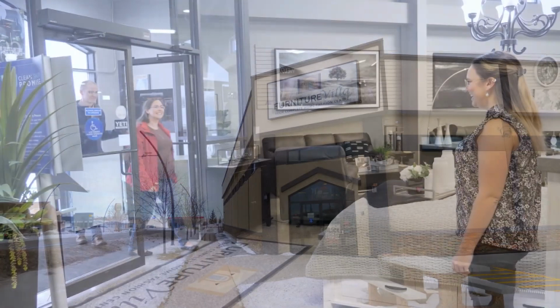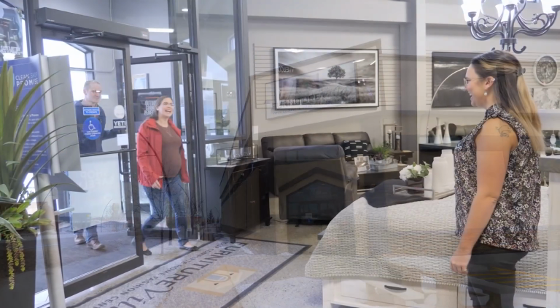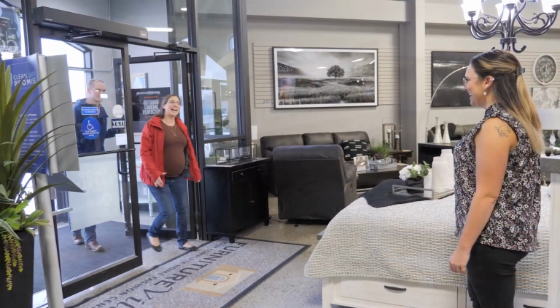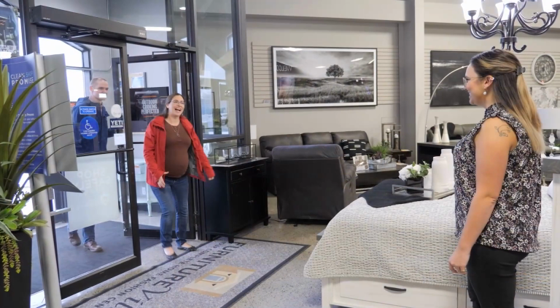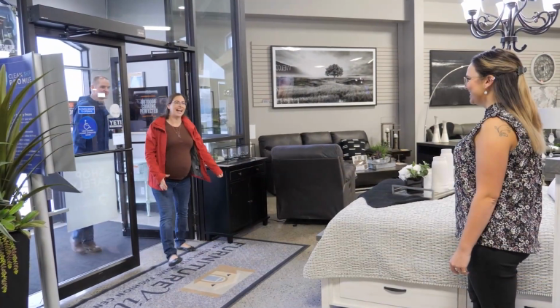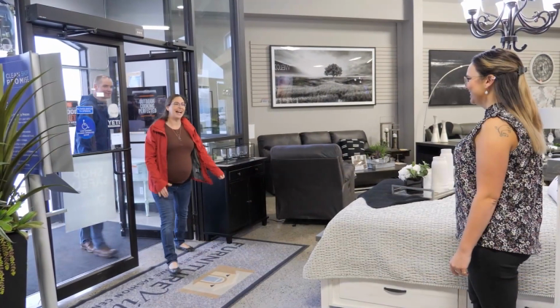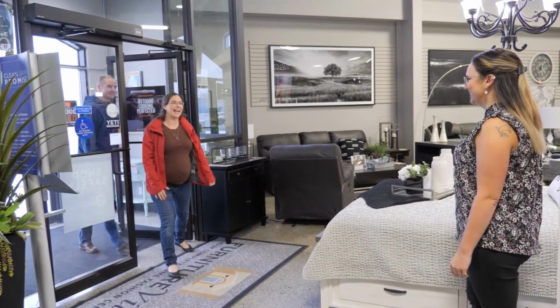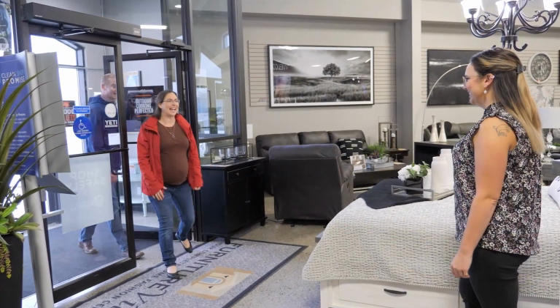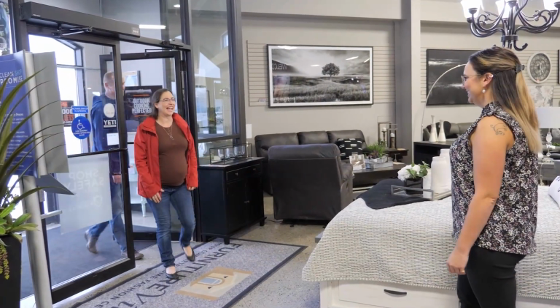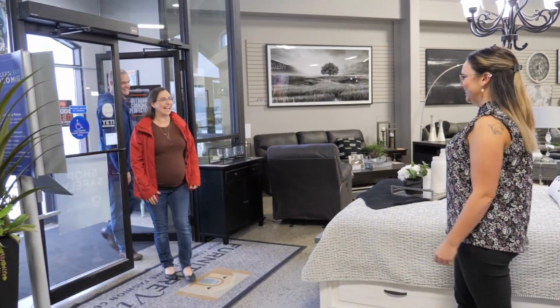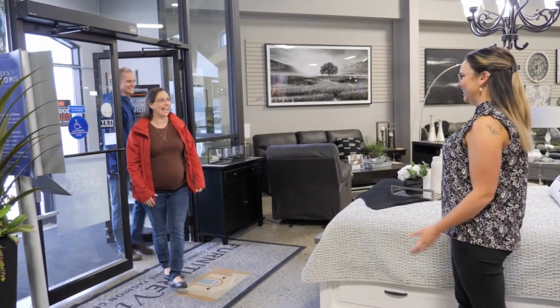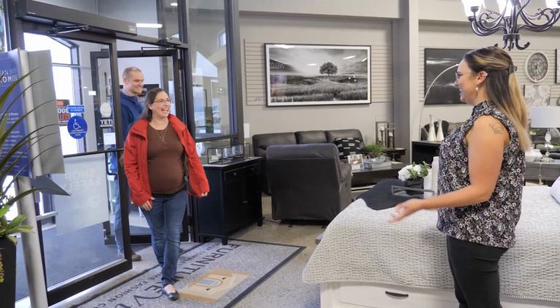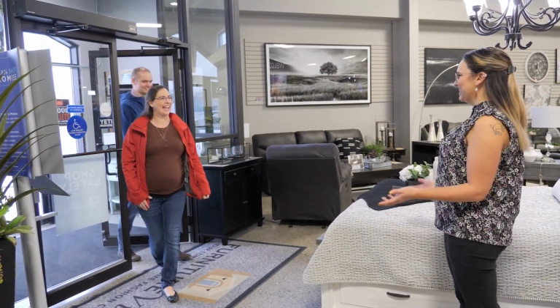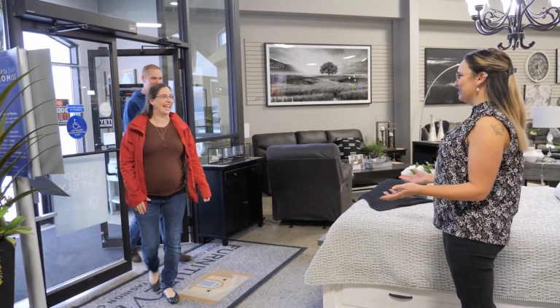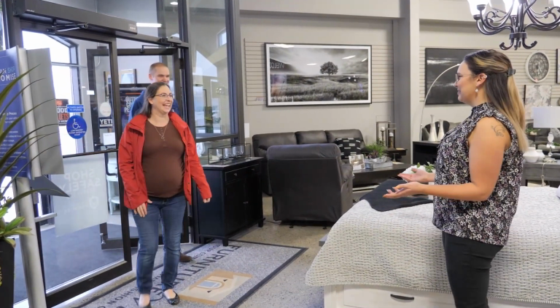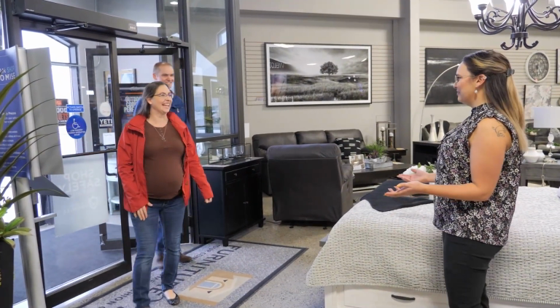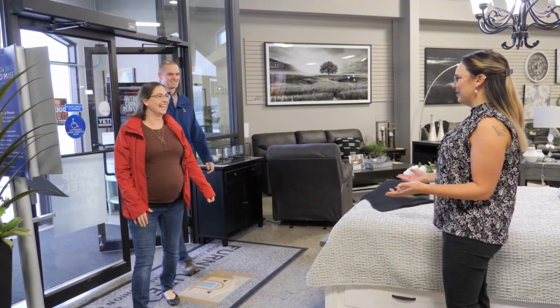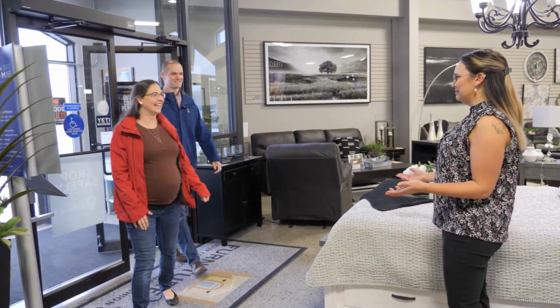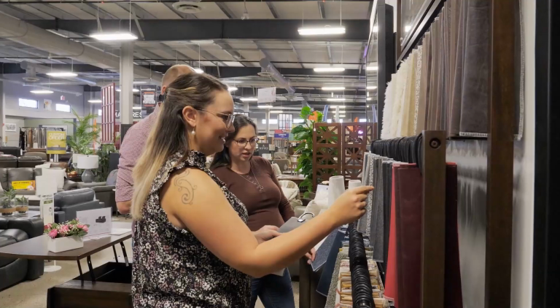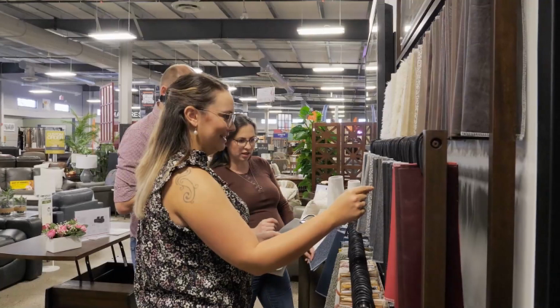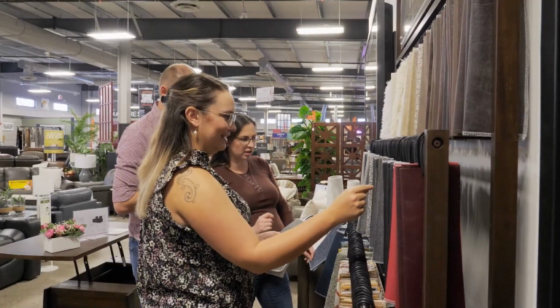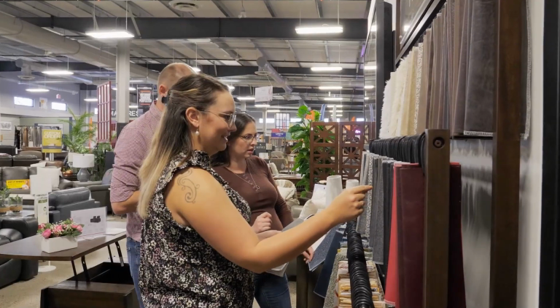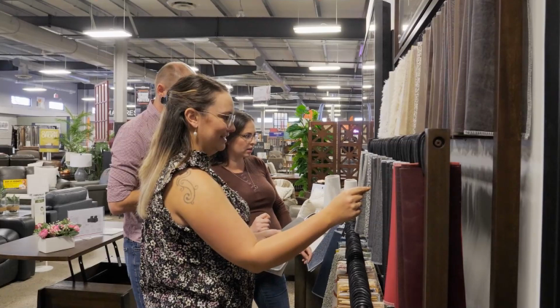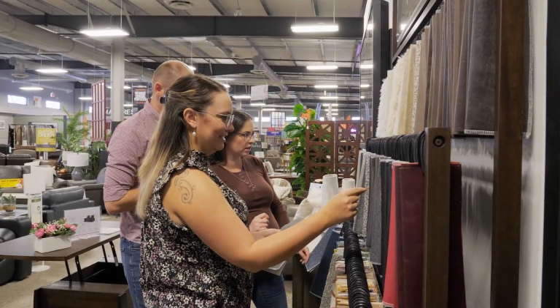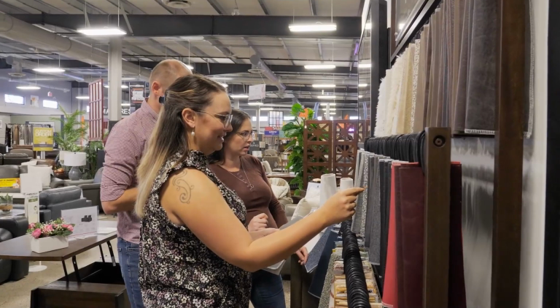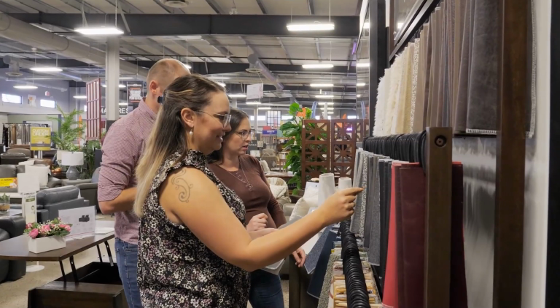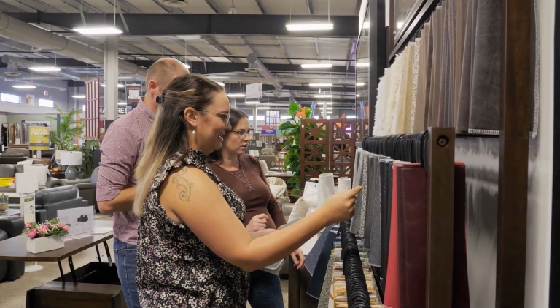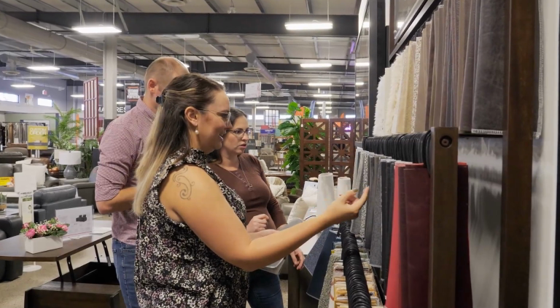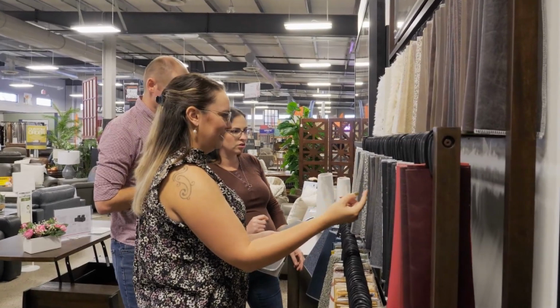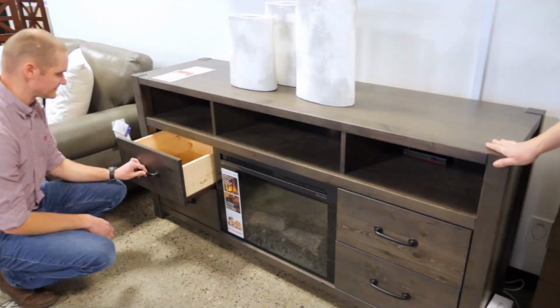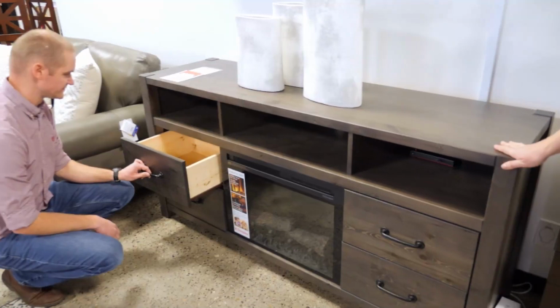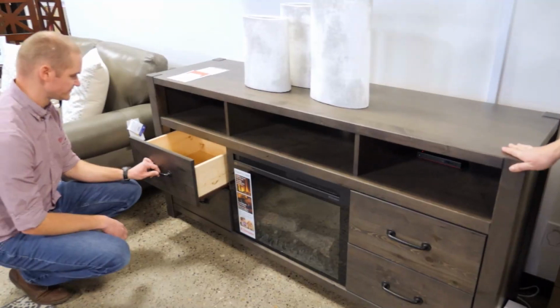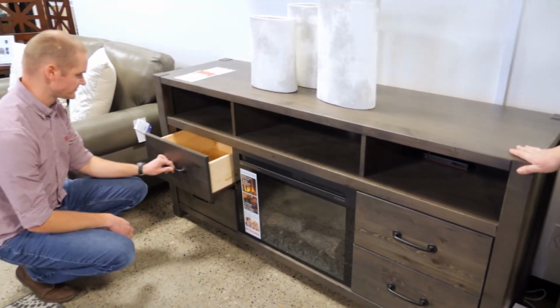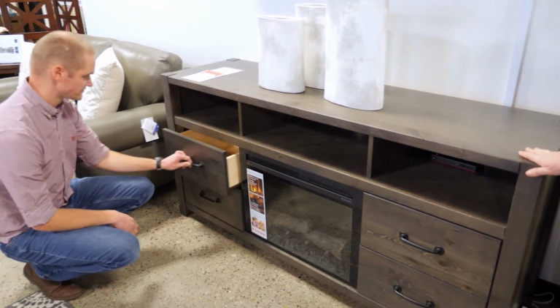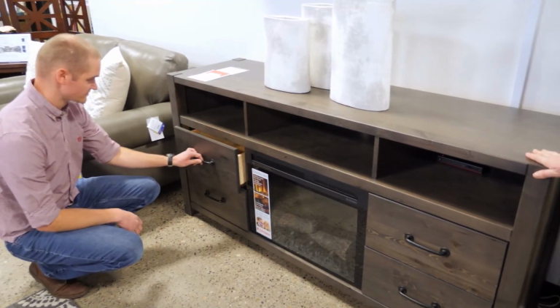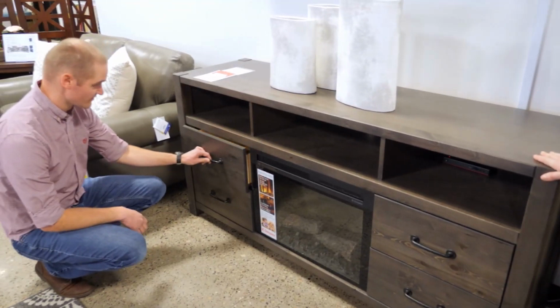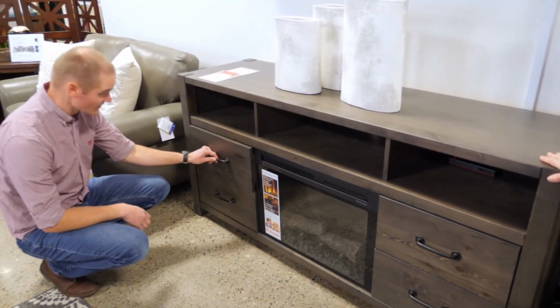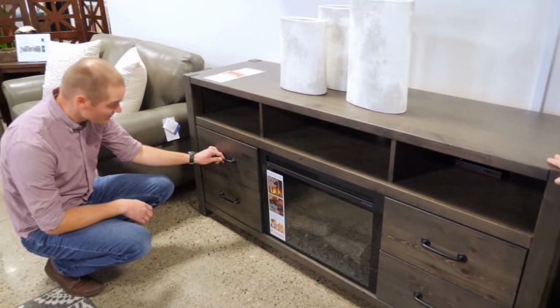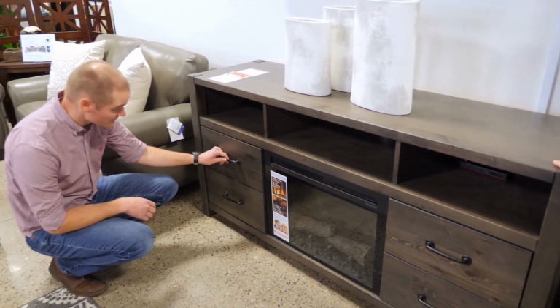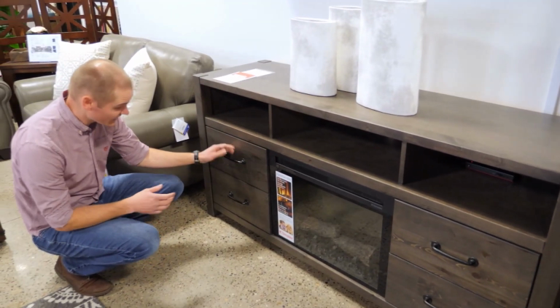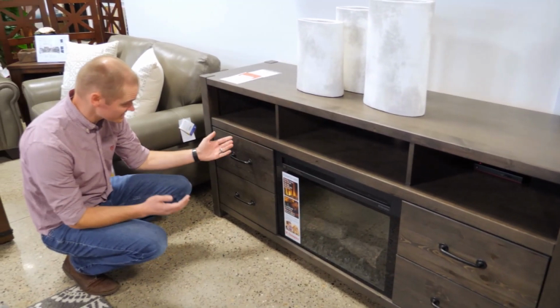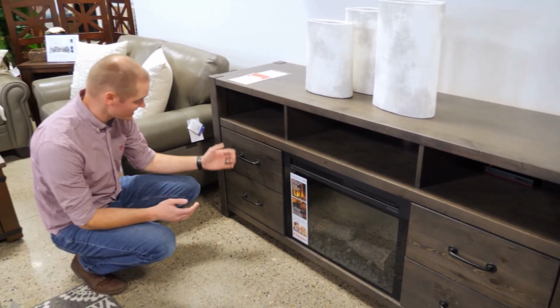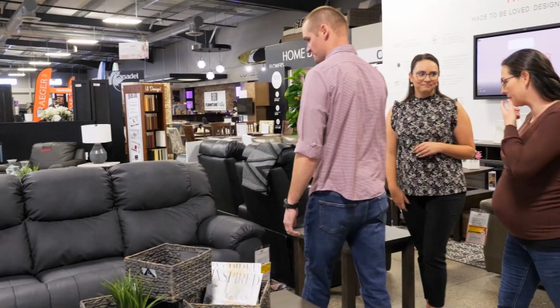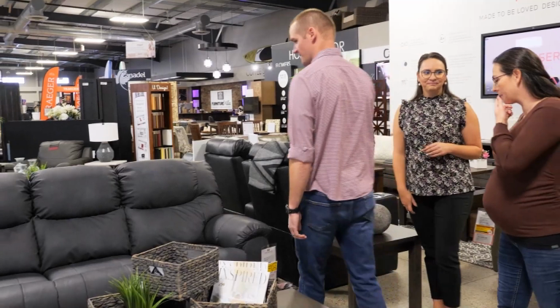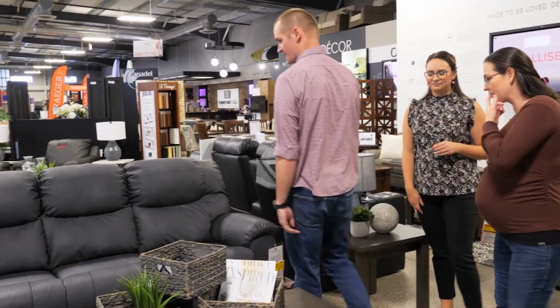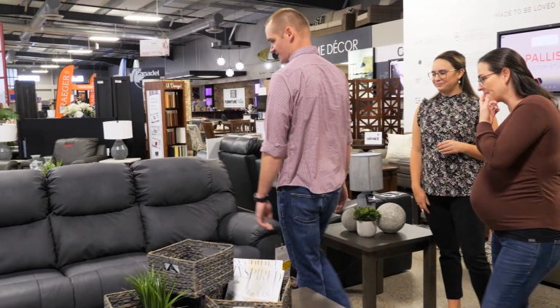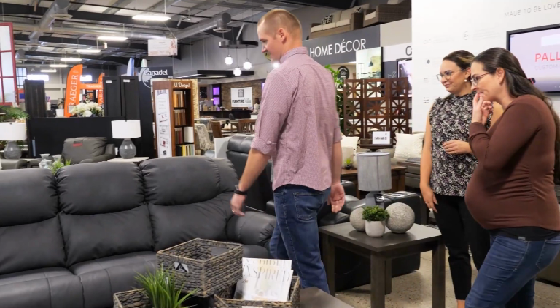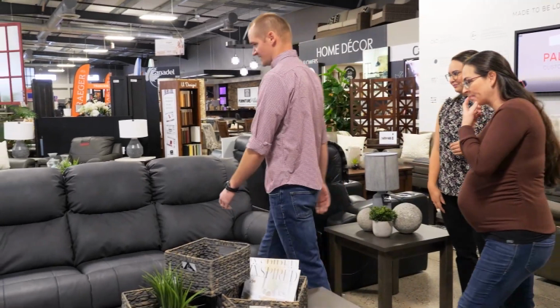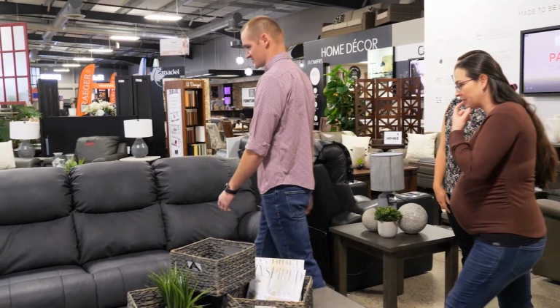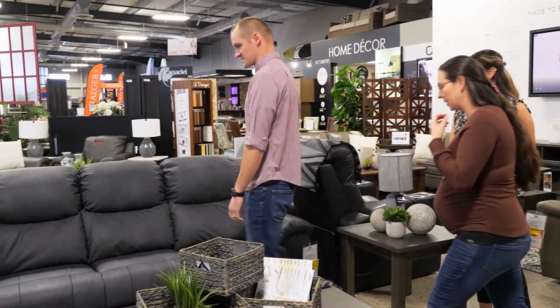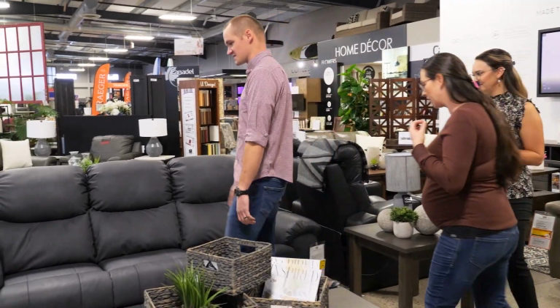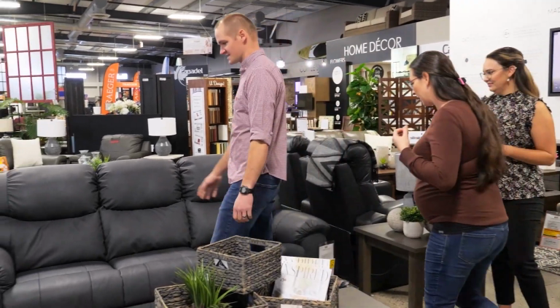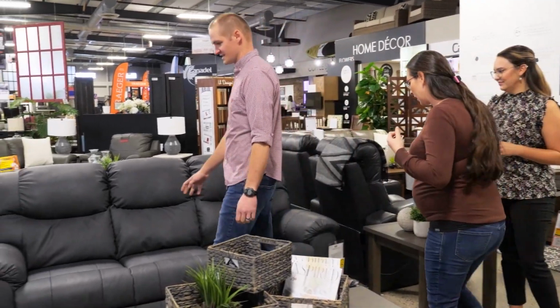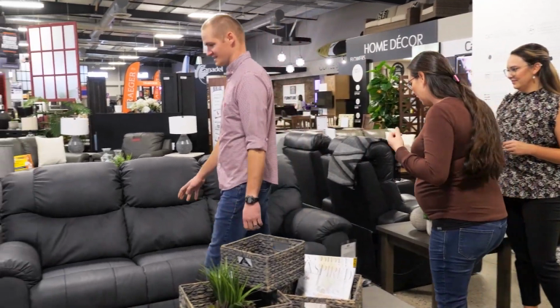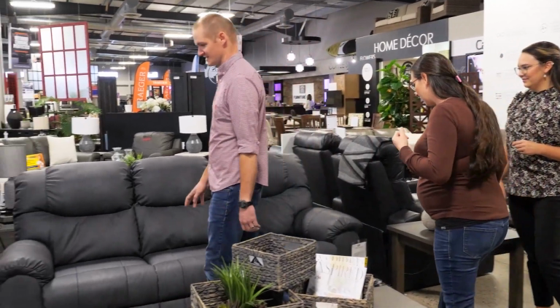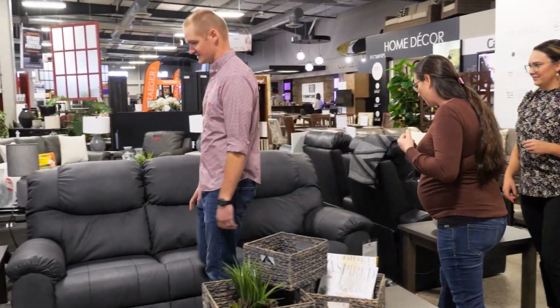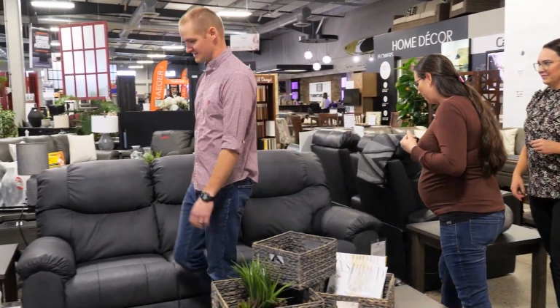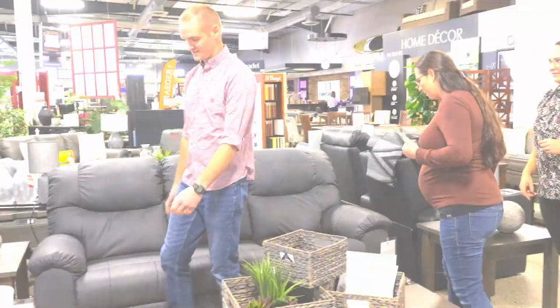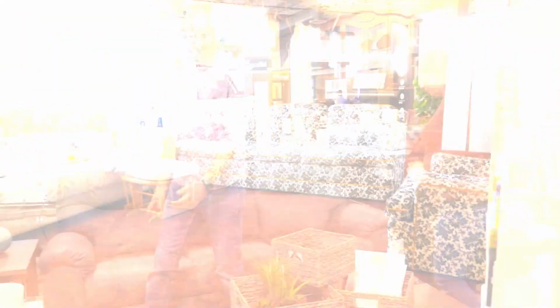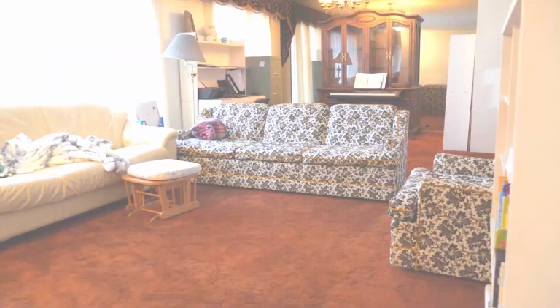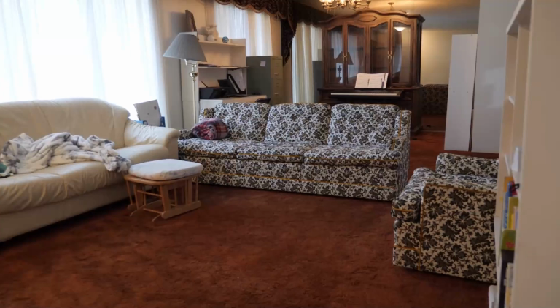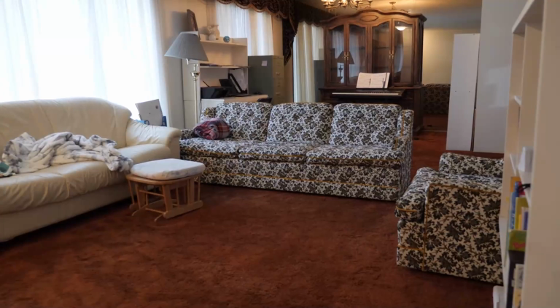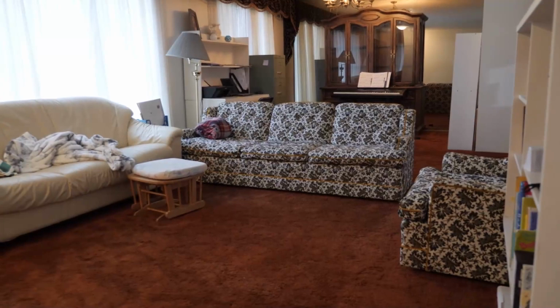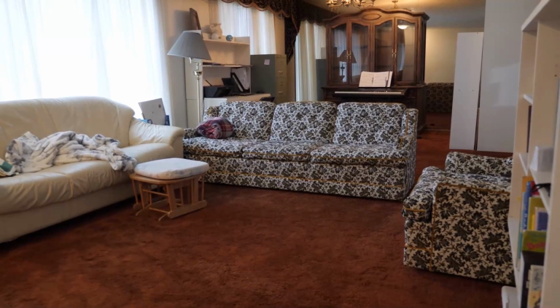Colter and Carla's outdated living room went from drab to fab when they won our first-ever $10,000 living room makeover contest. Just look at these before and afters.